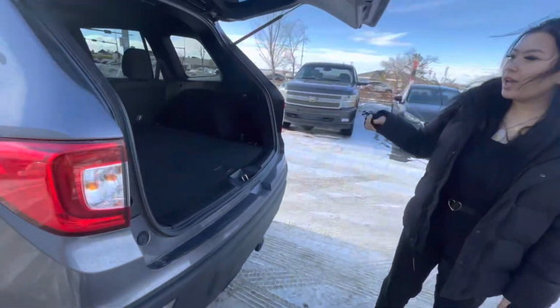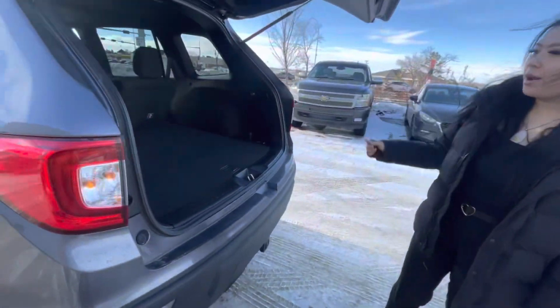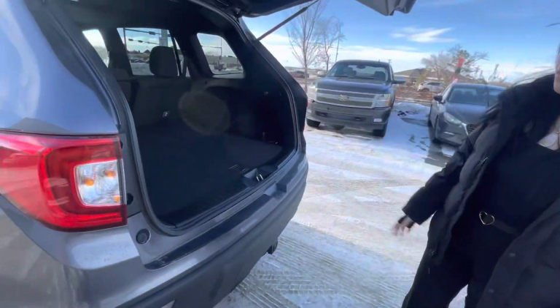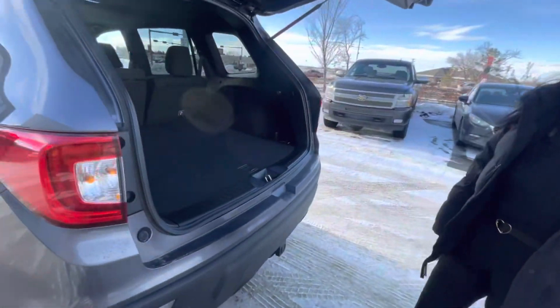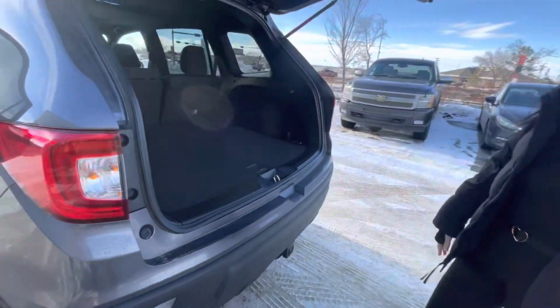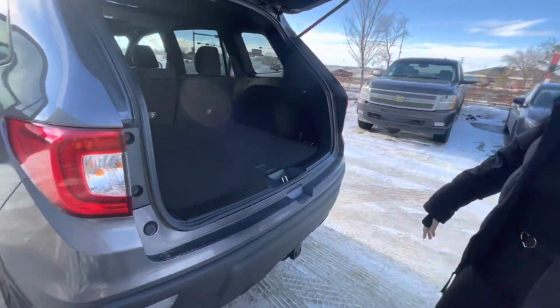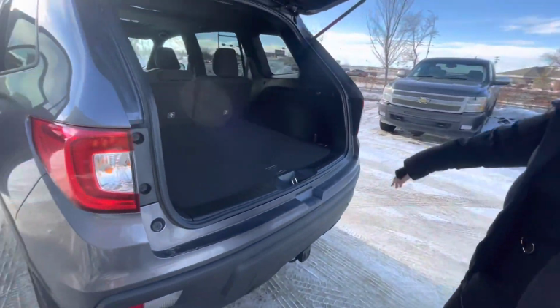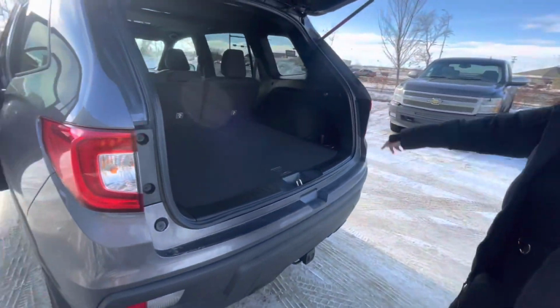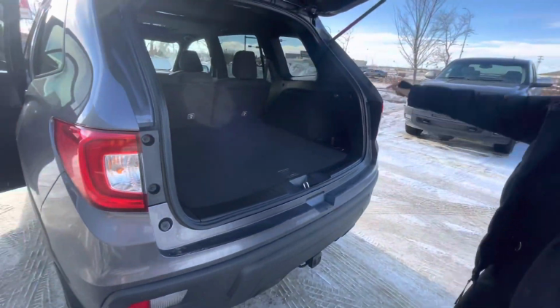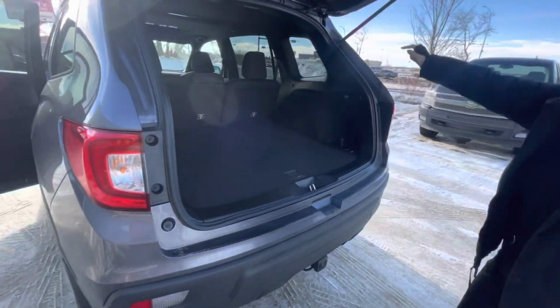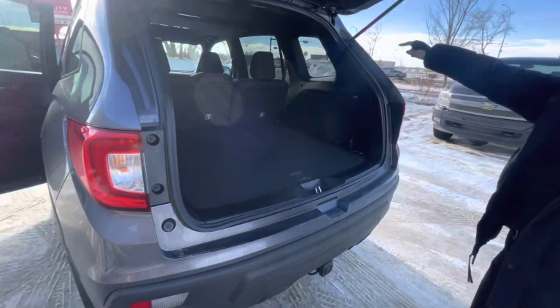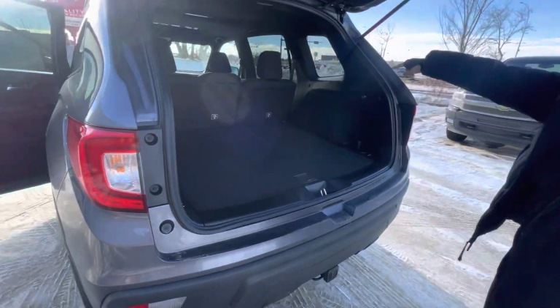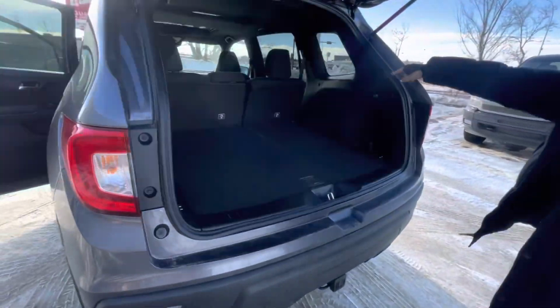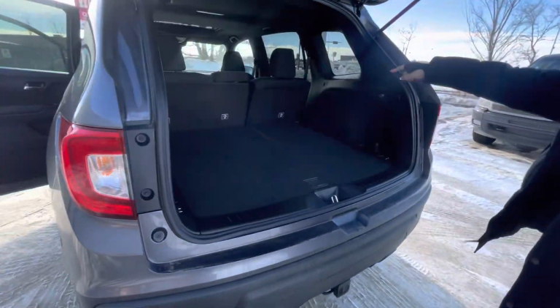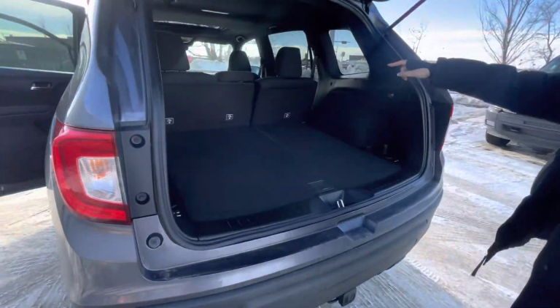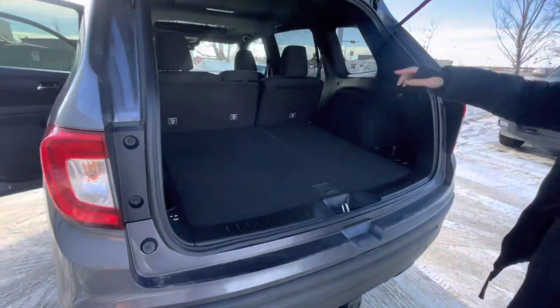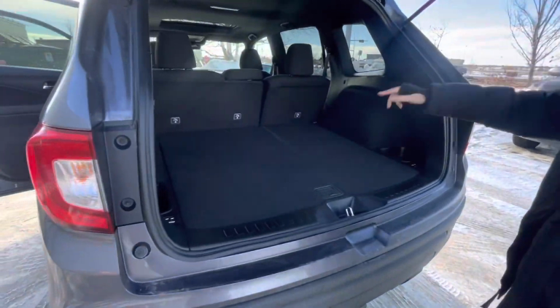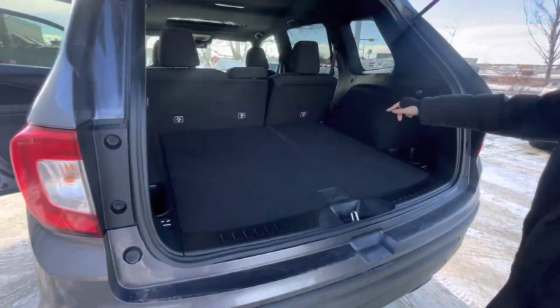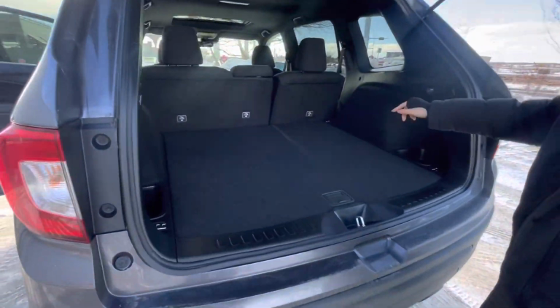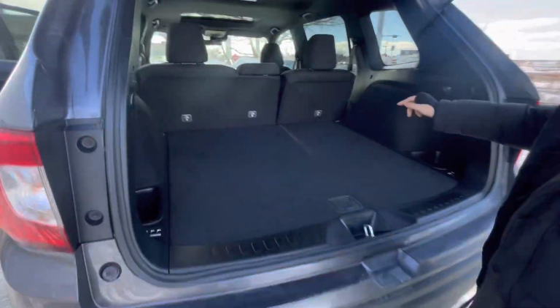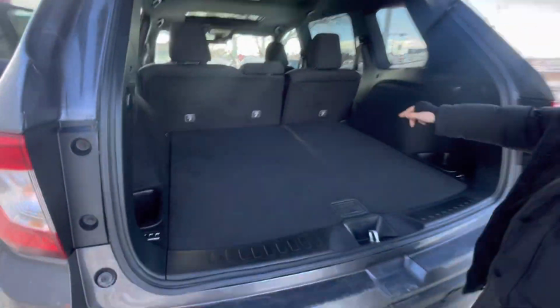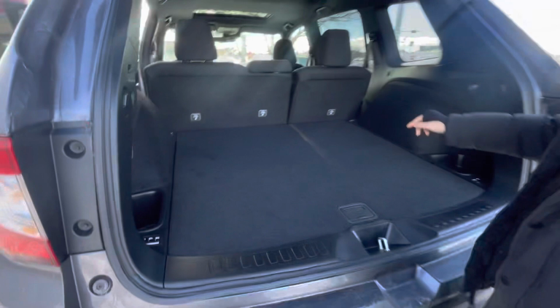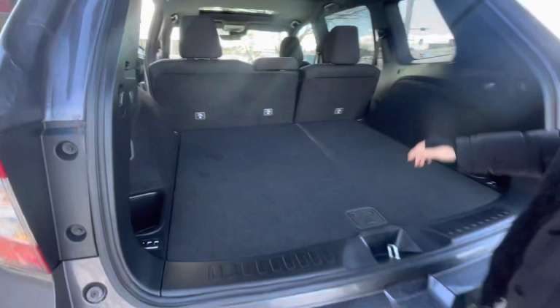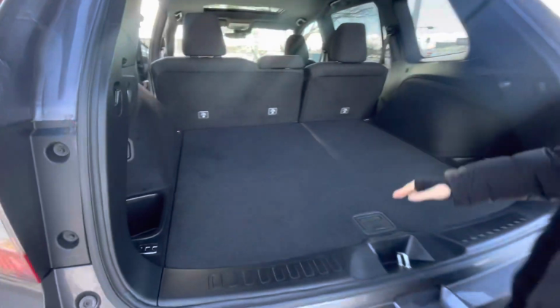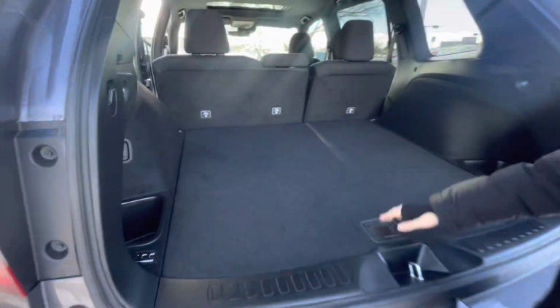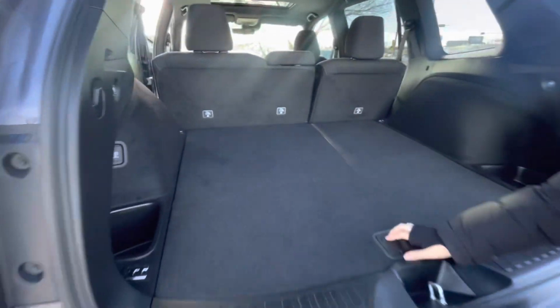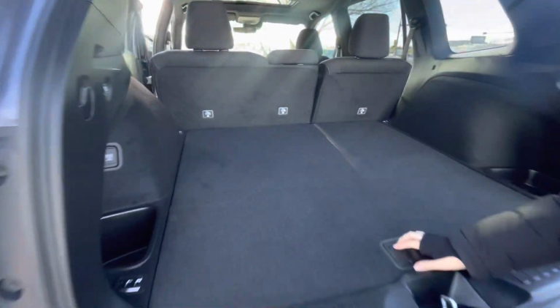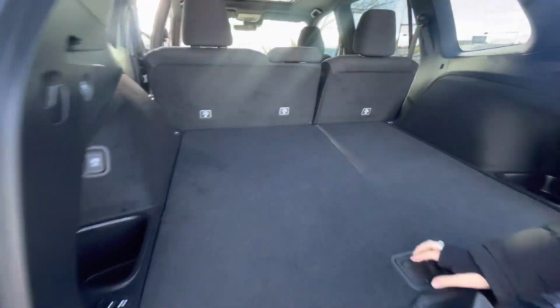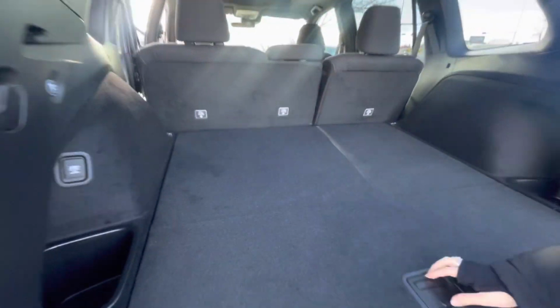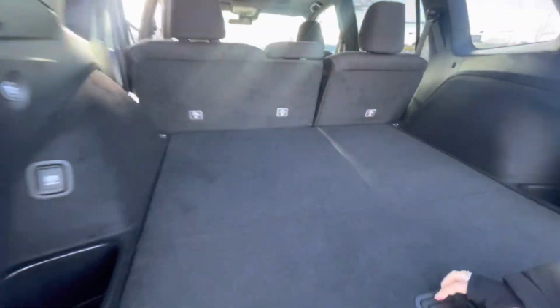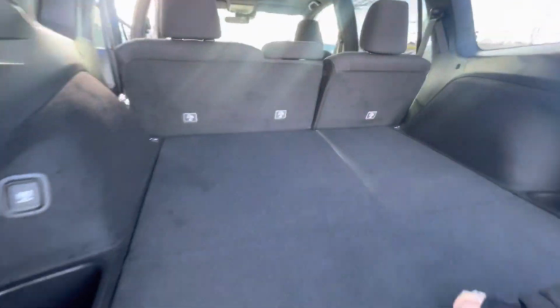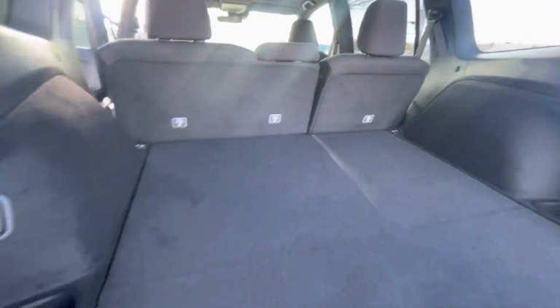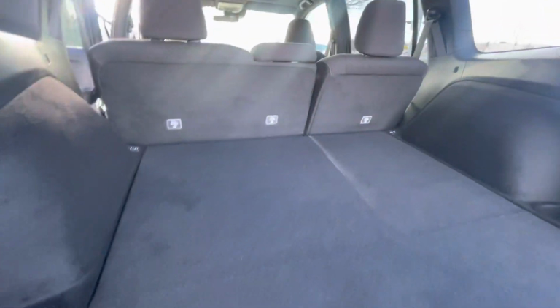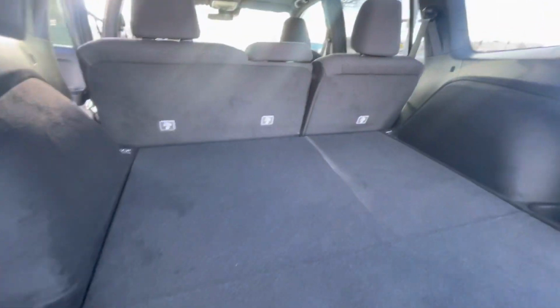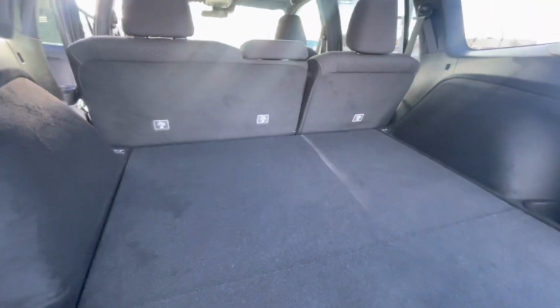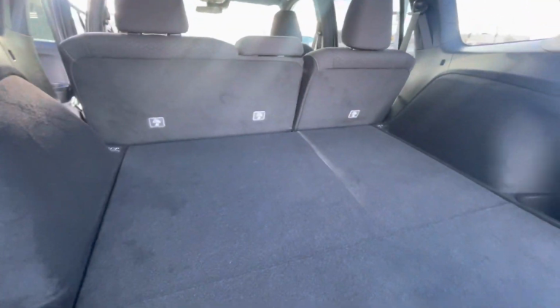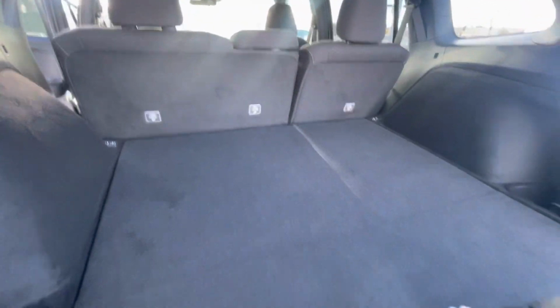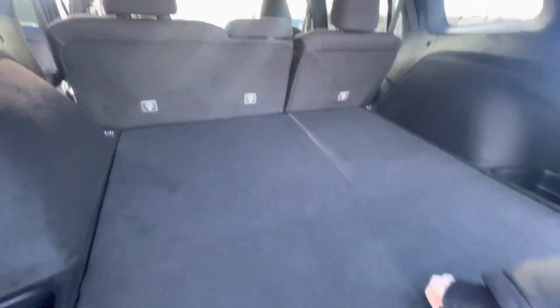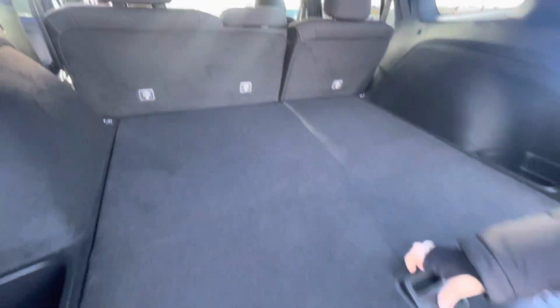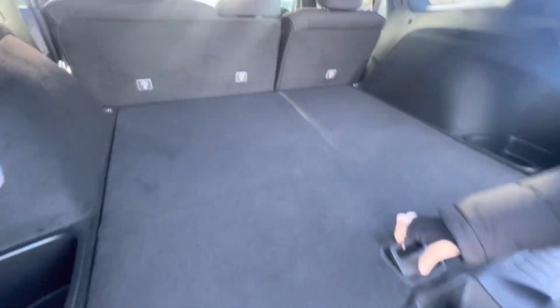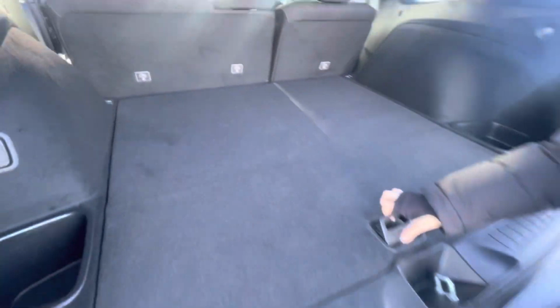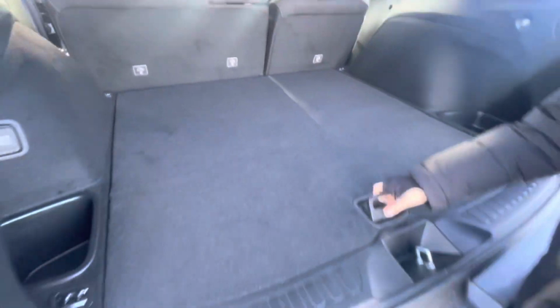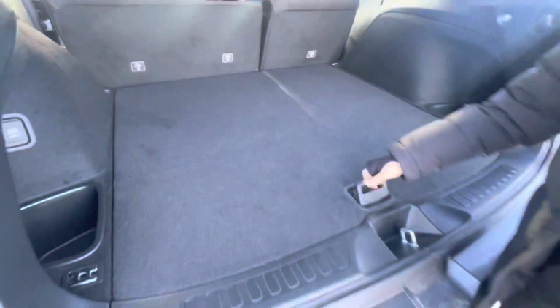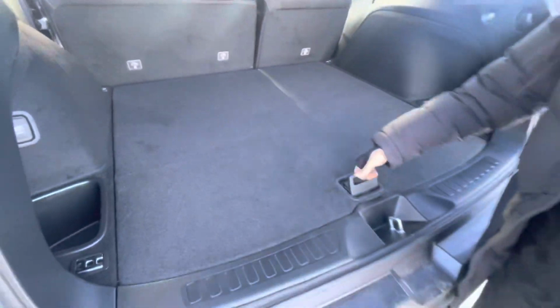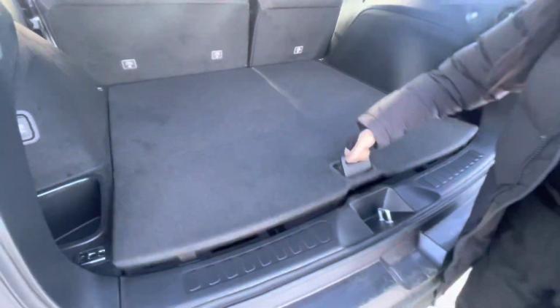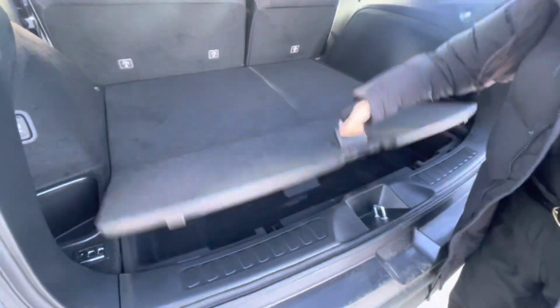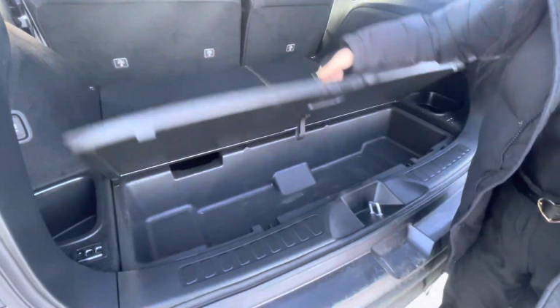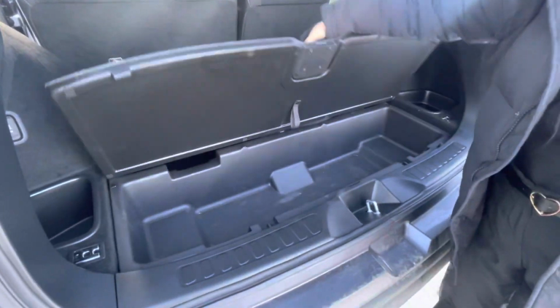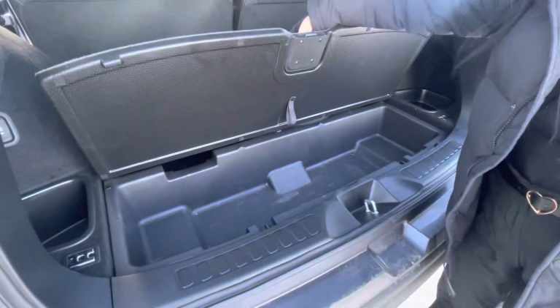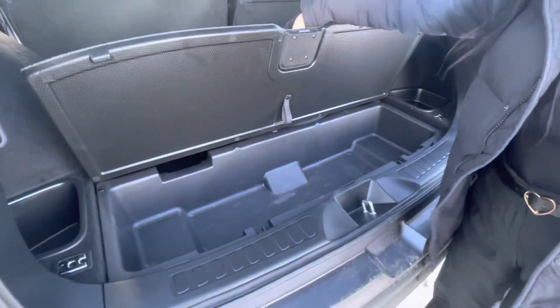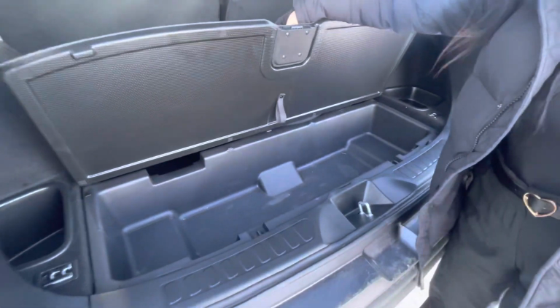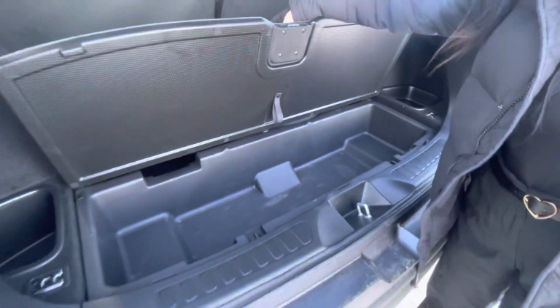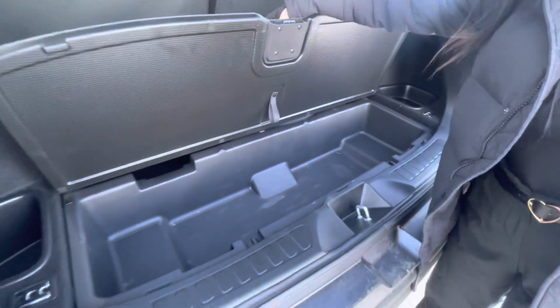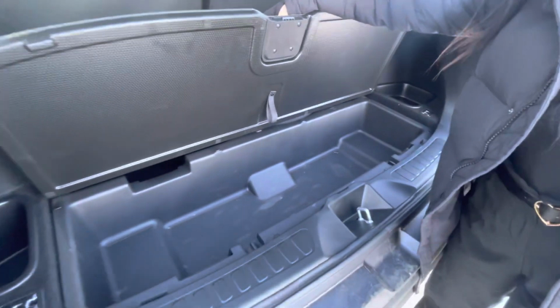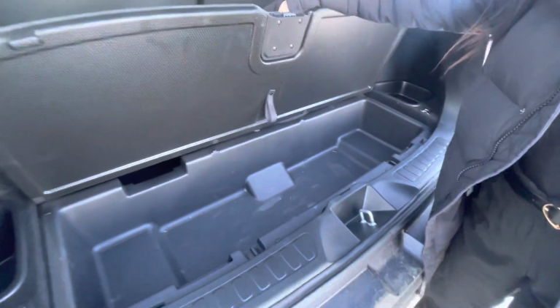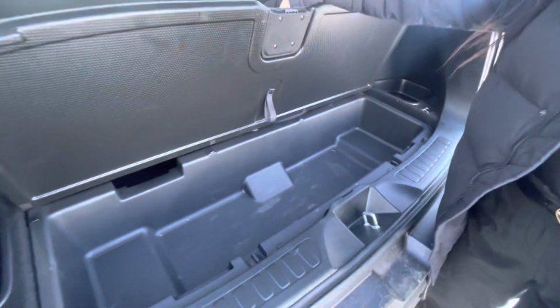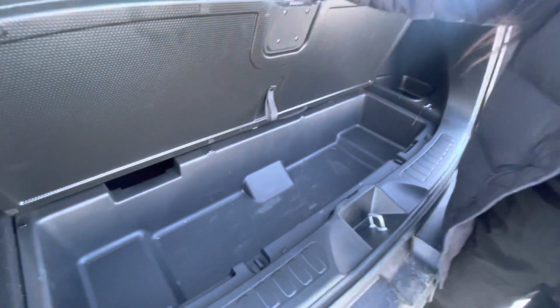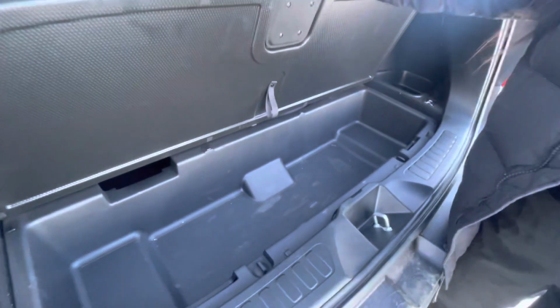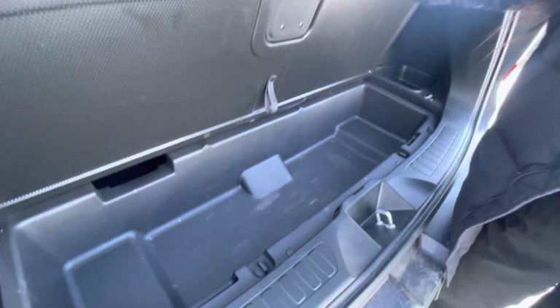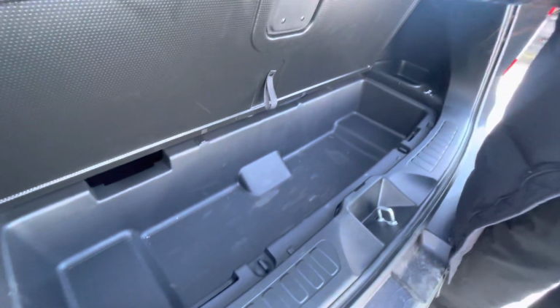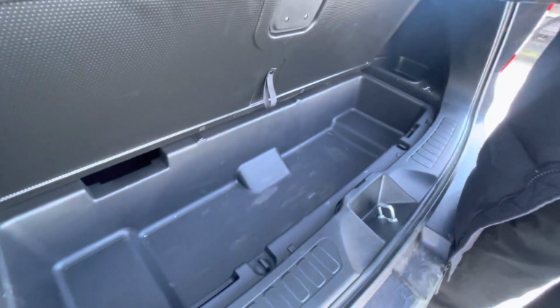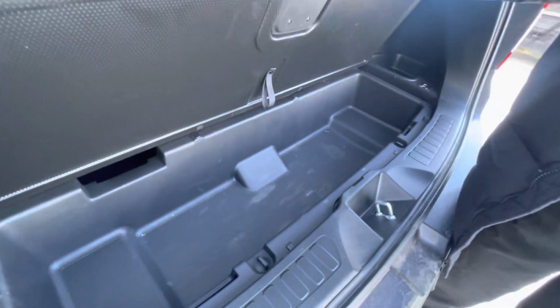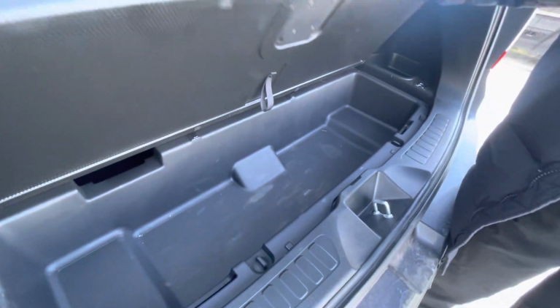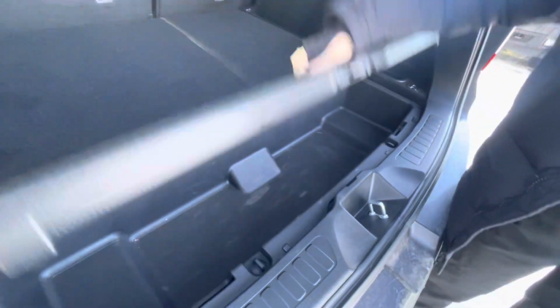You get a backup camera — and look at all this space. And then right under, you get some extra storage.